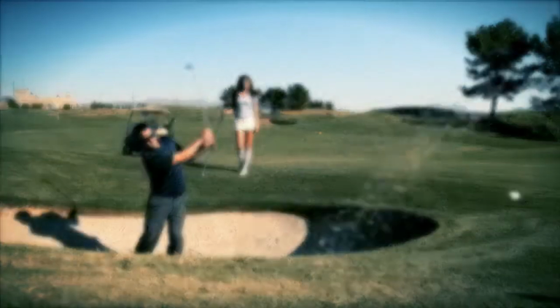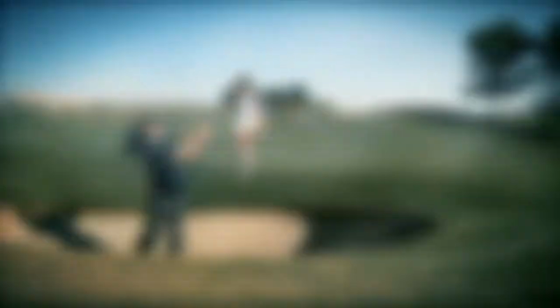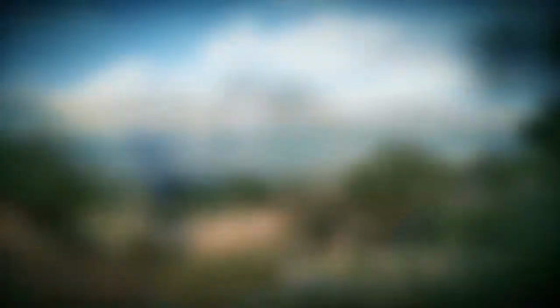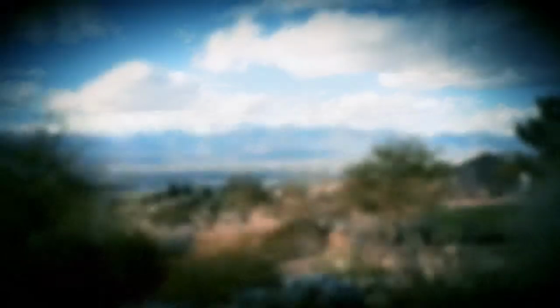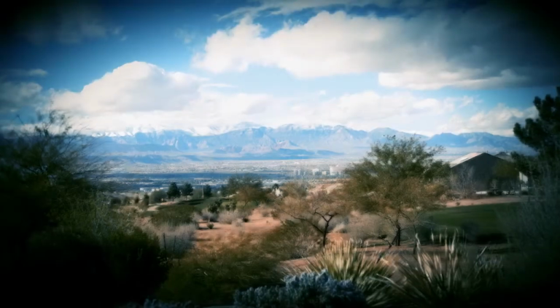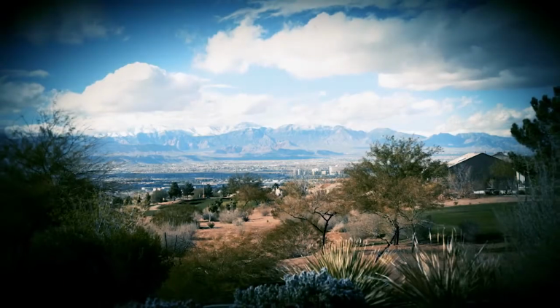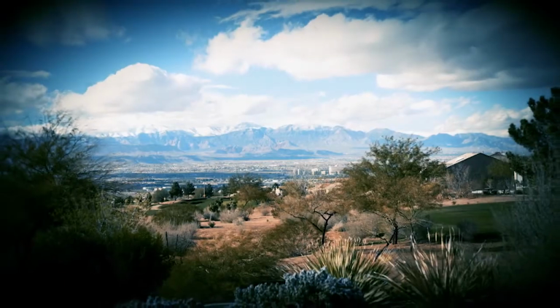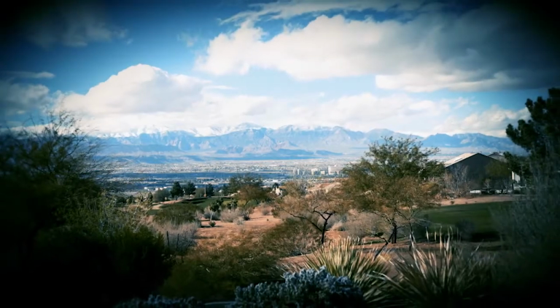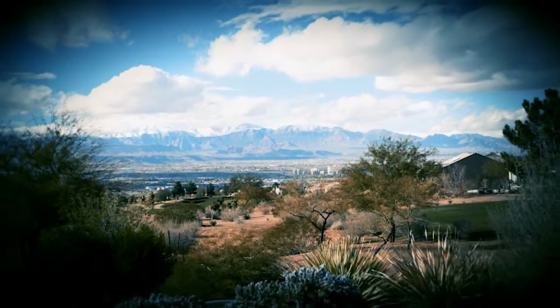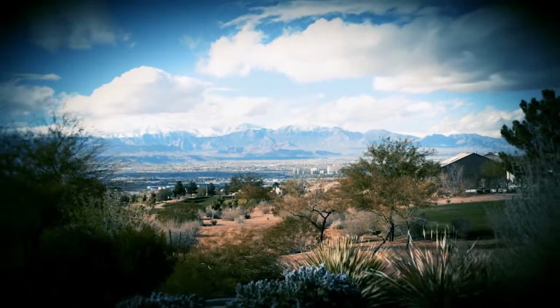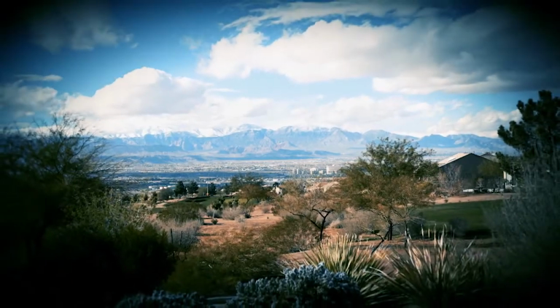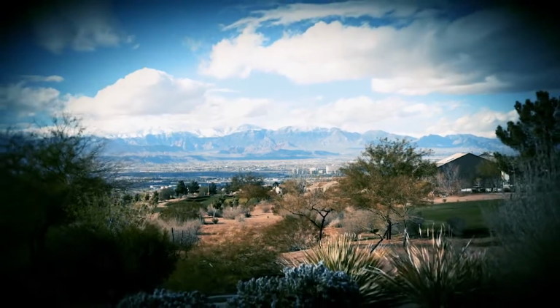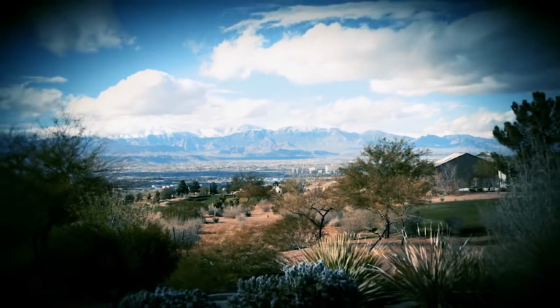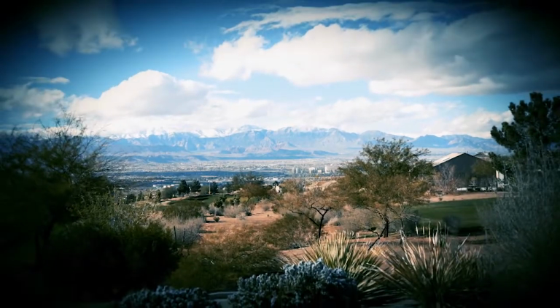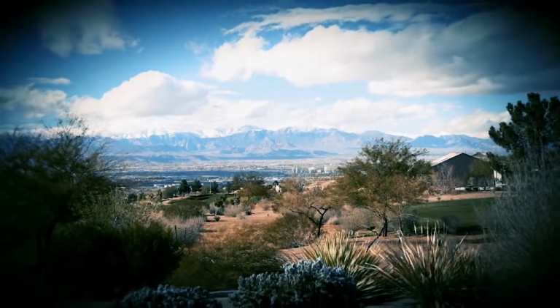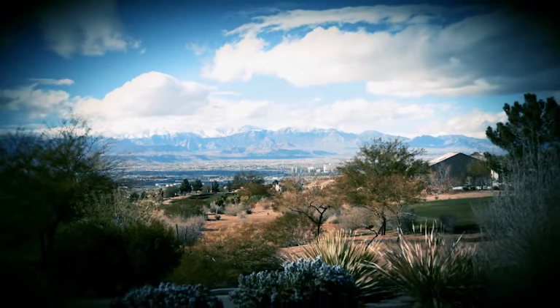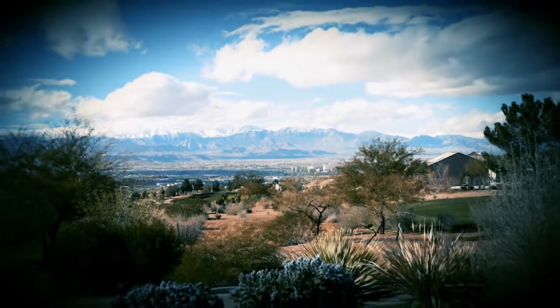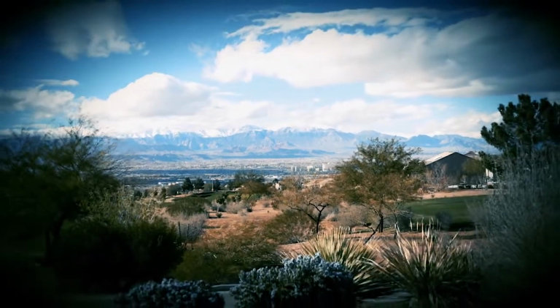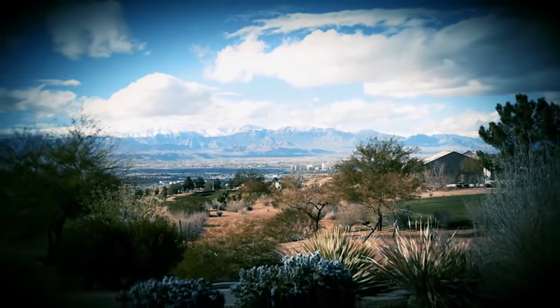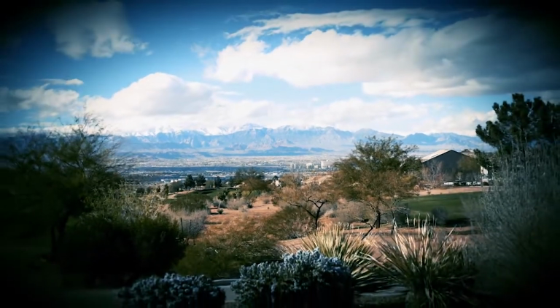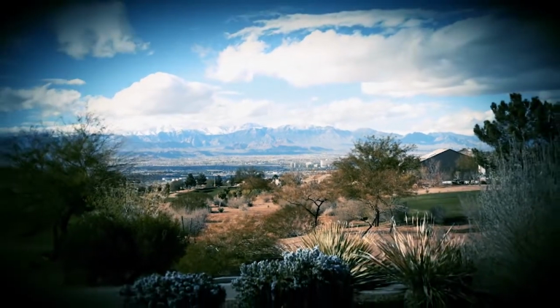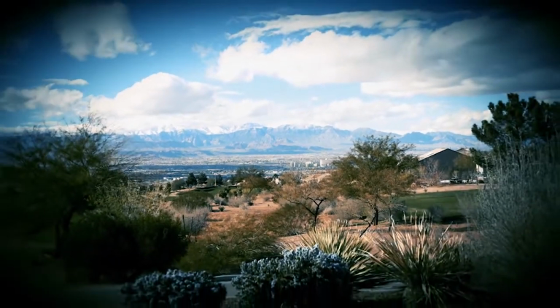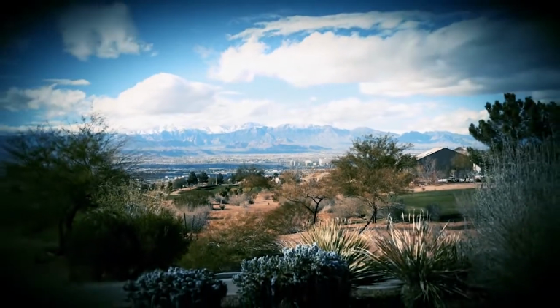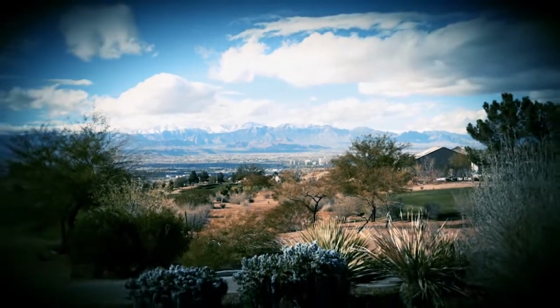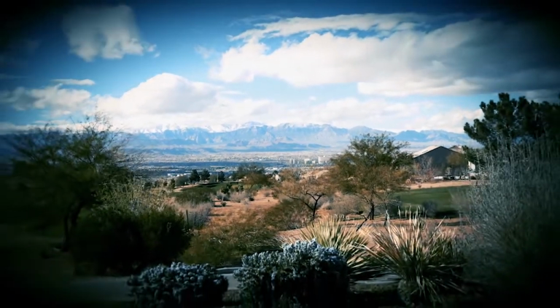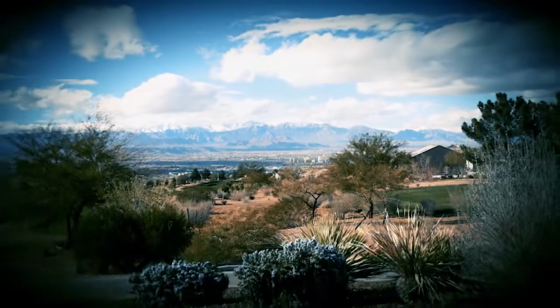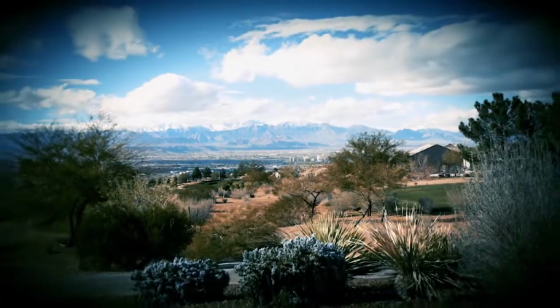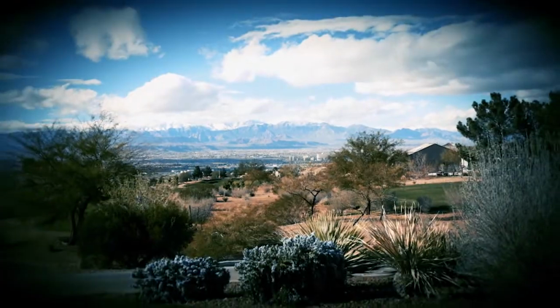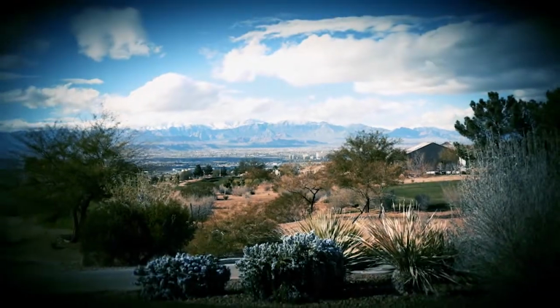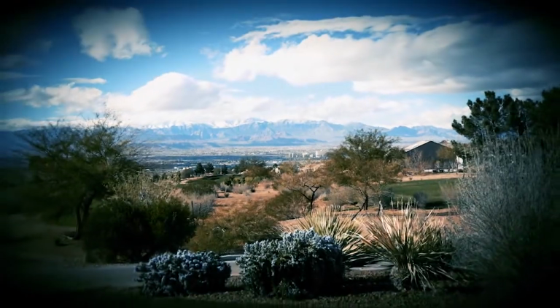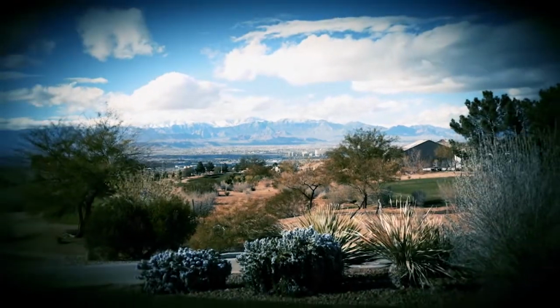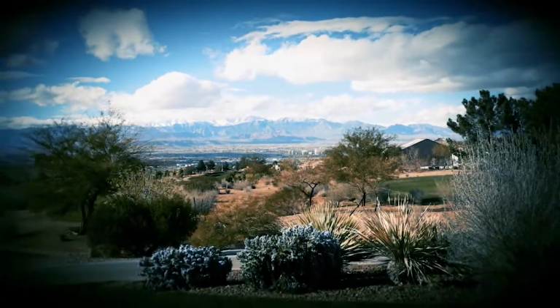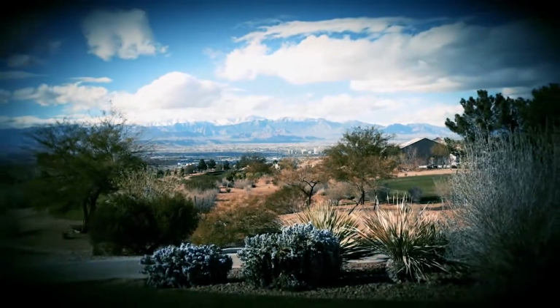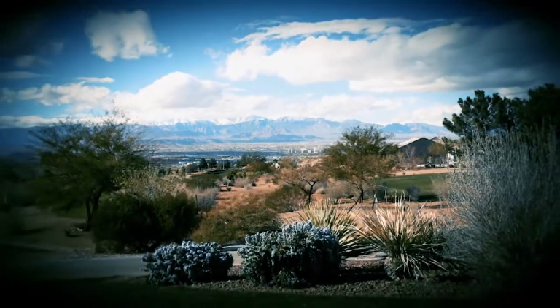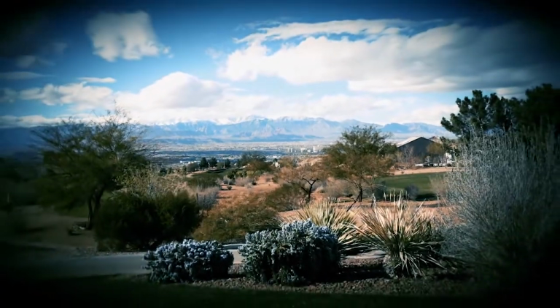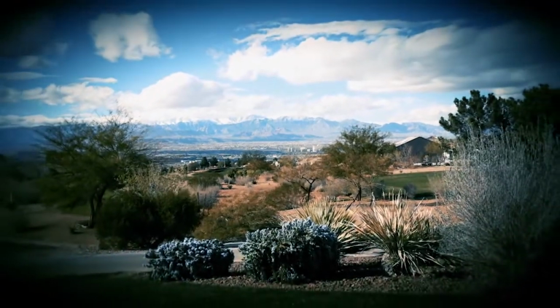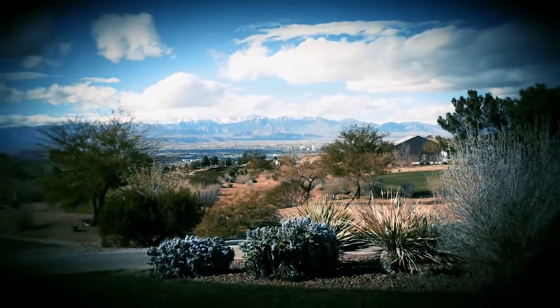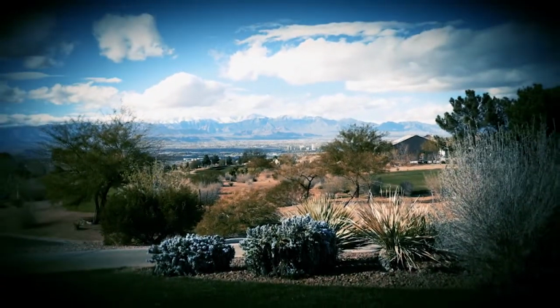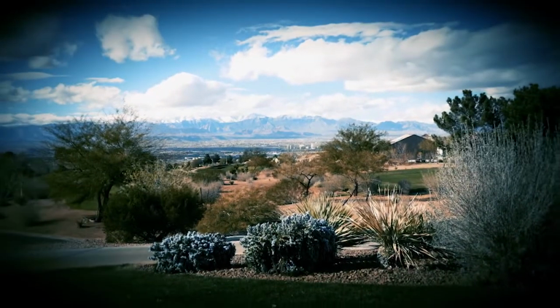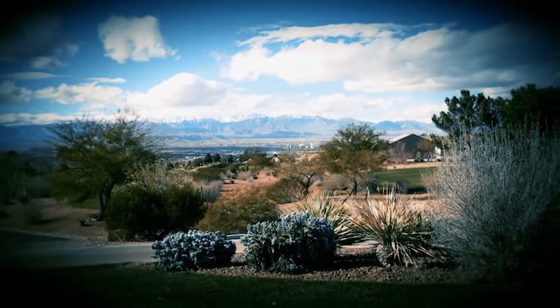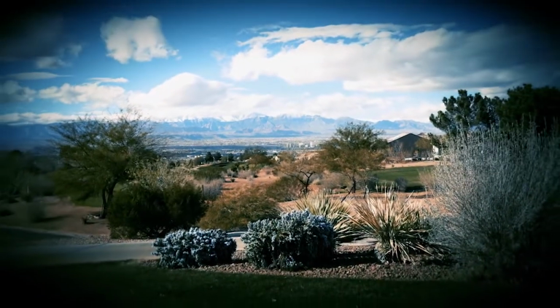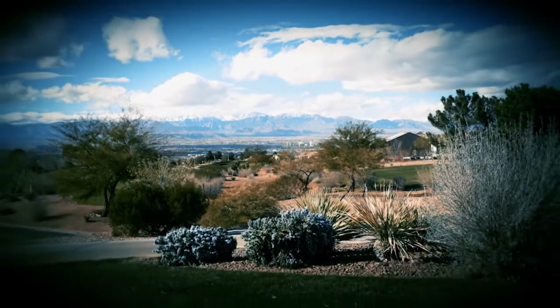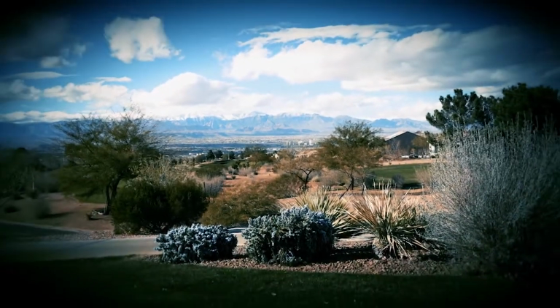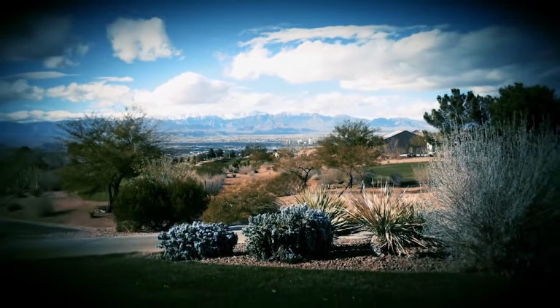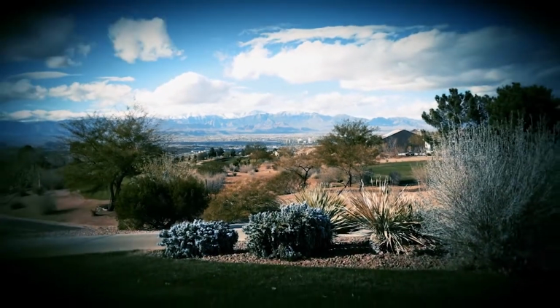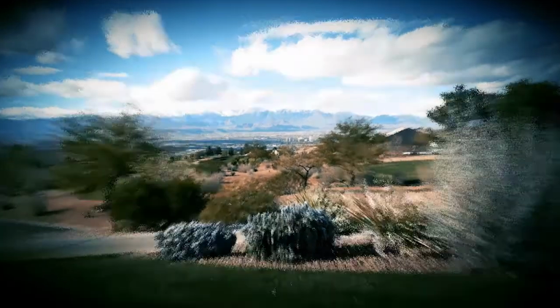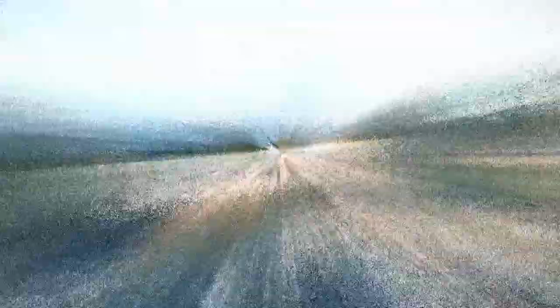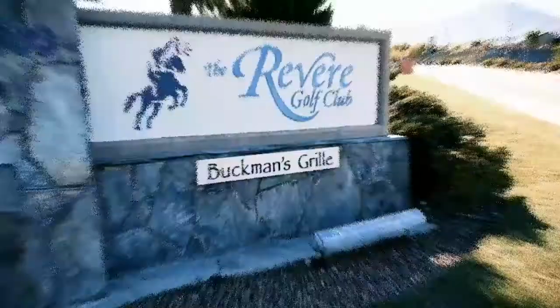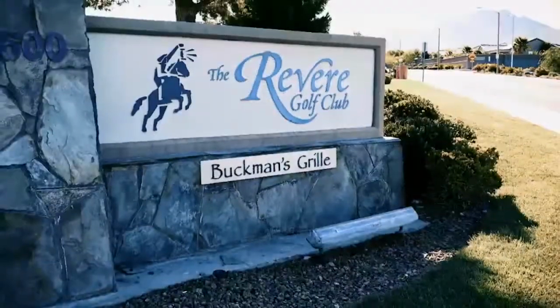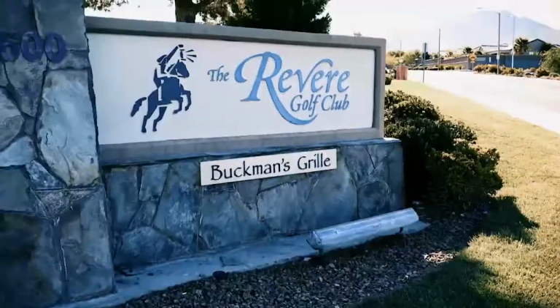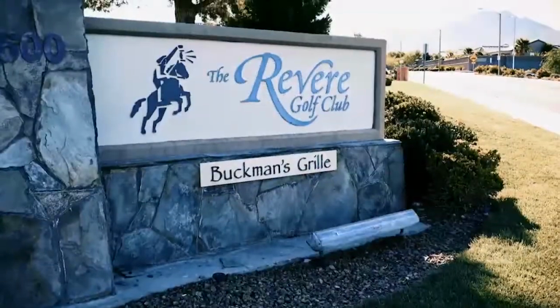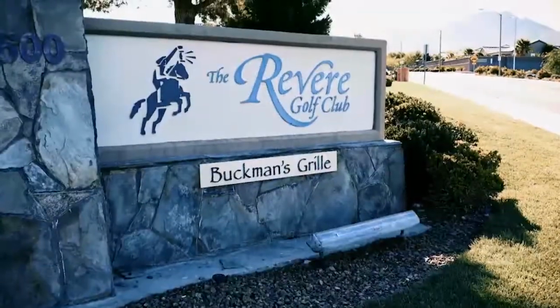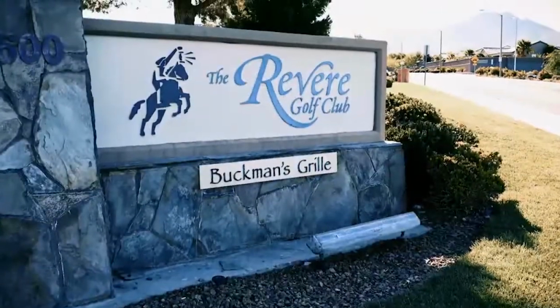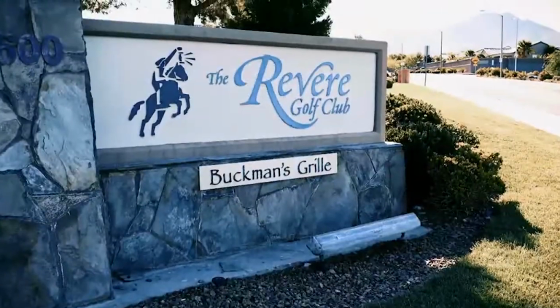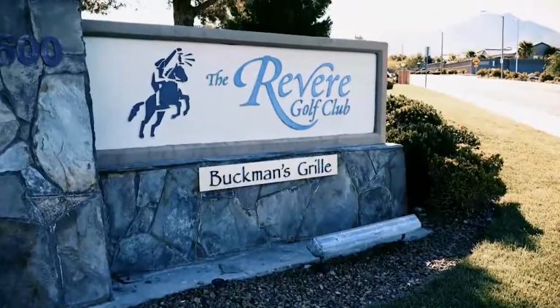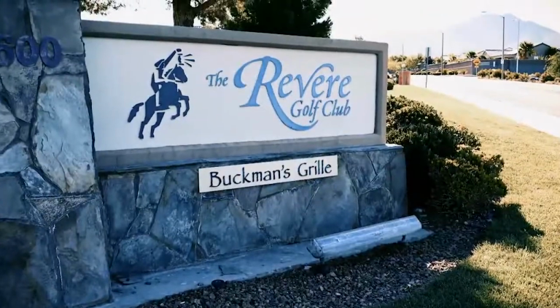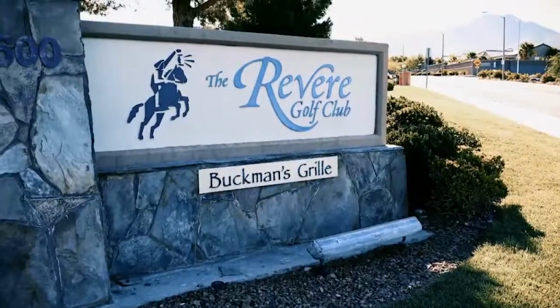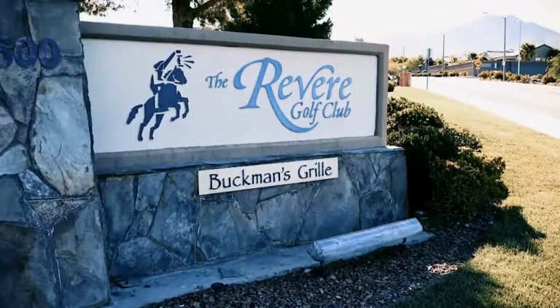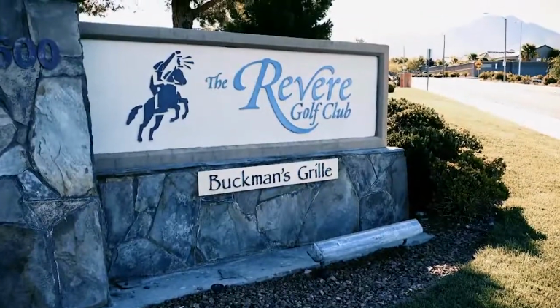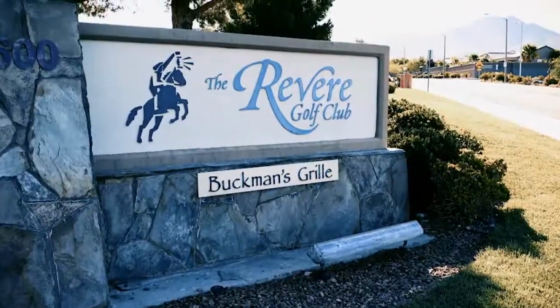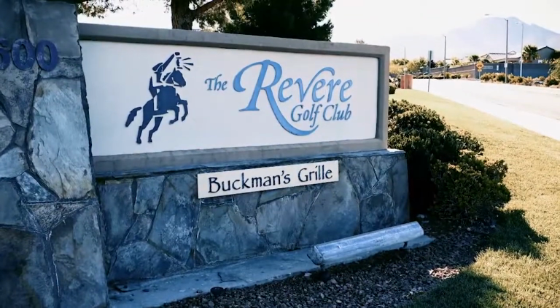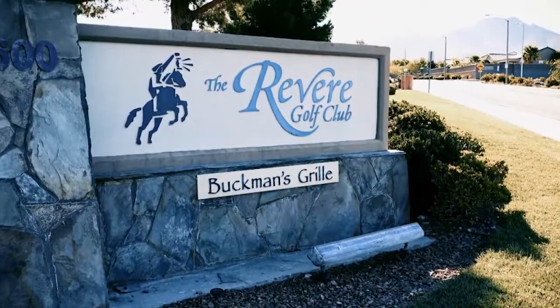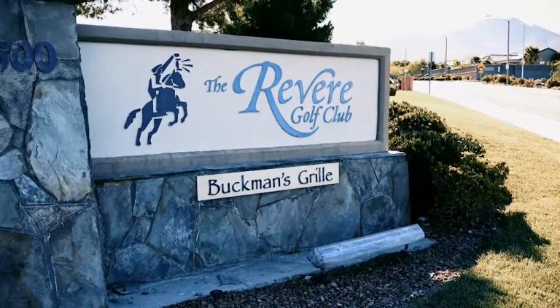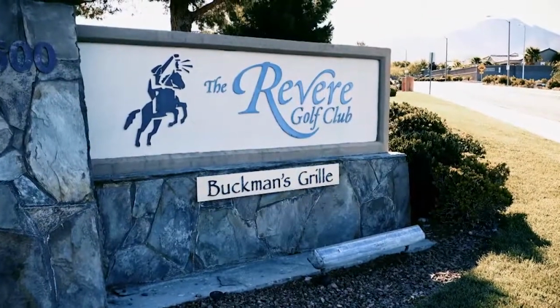Up first, we visit a course with views of Vegas Valley that are unmatched — the magnificent Revere Golf Club in Henderson, Nevada.